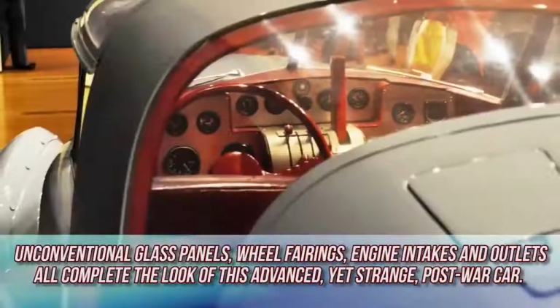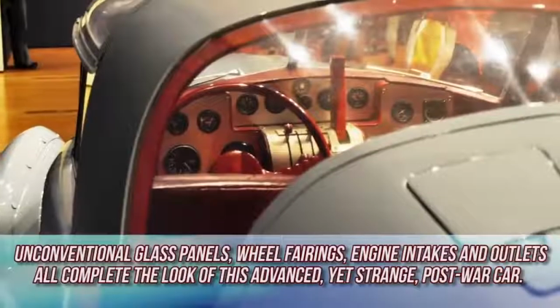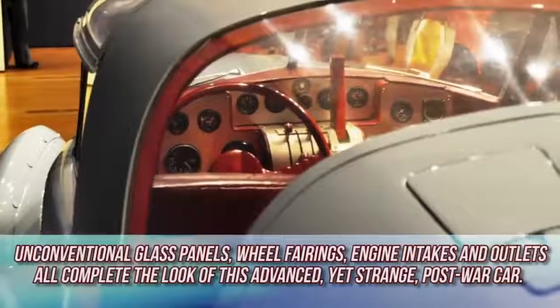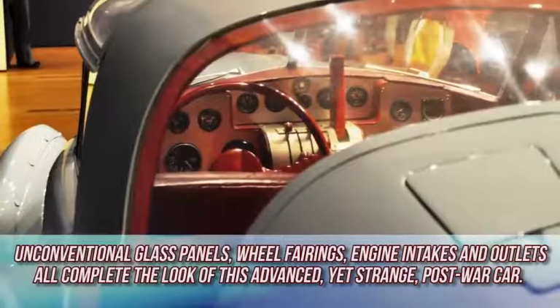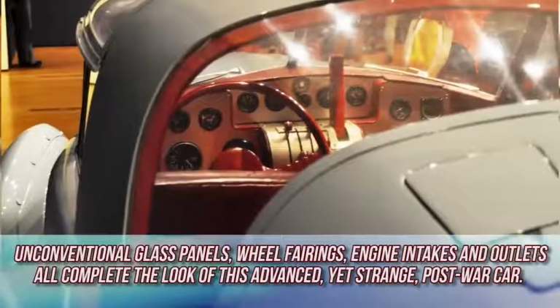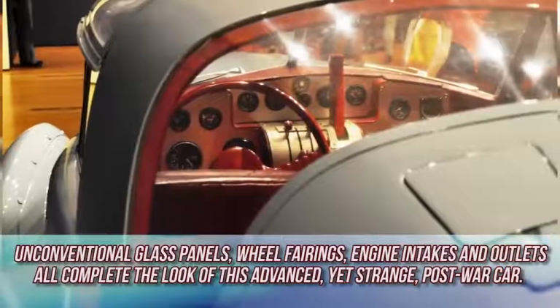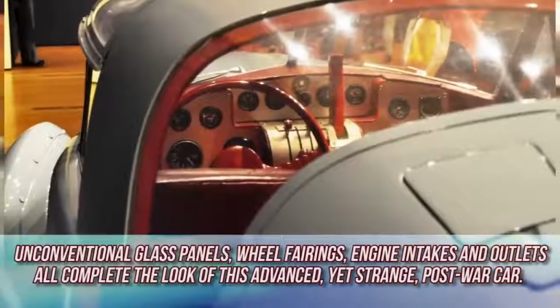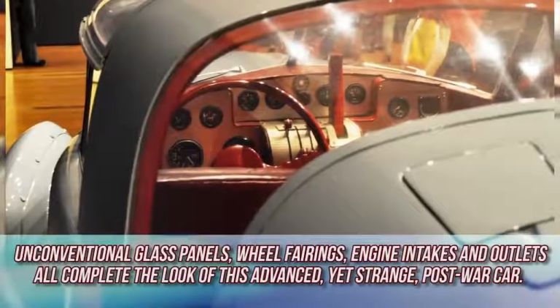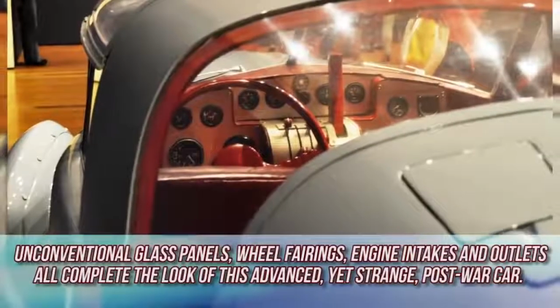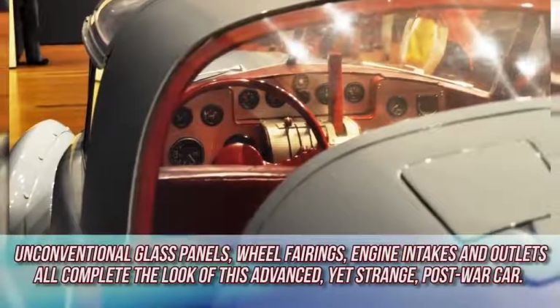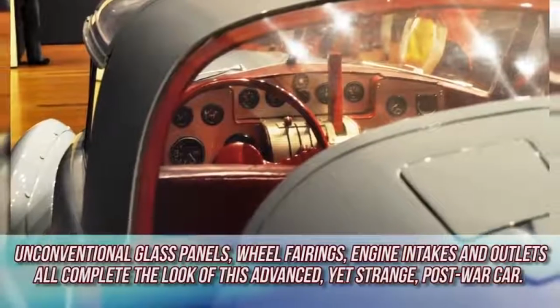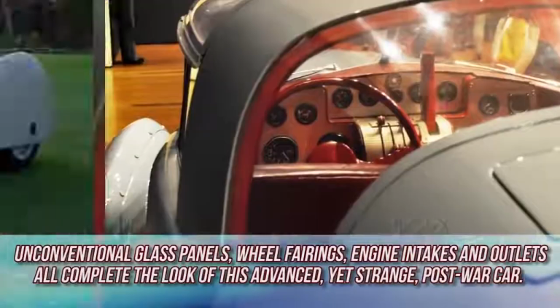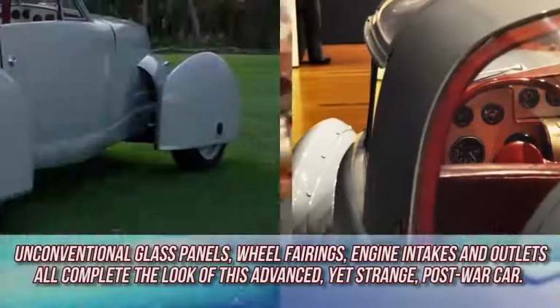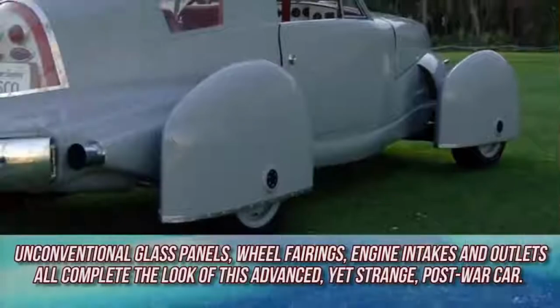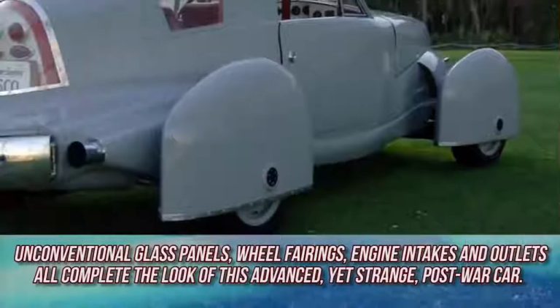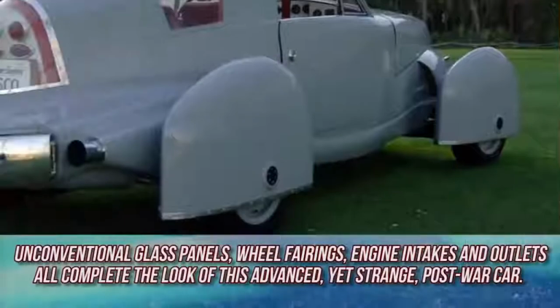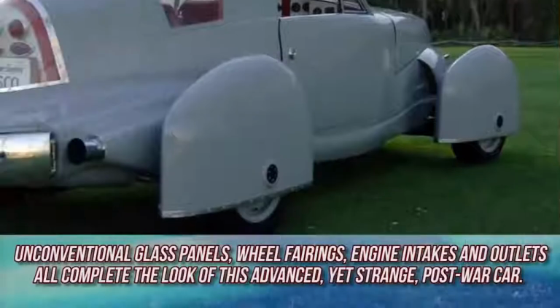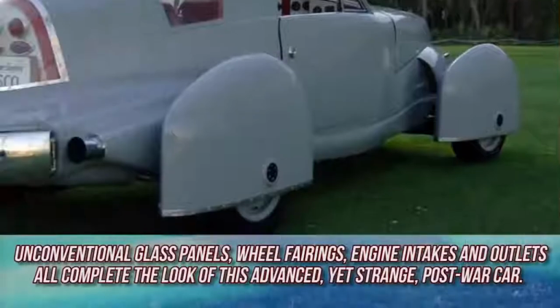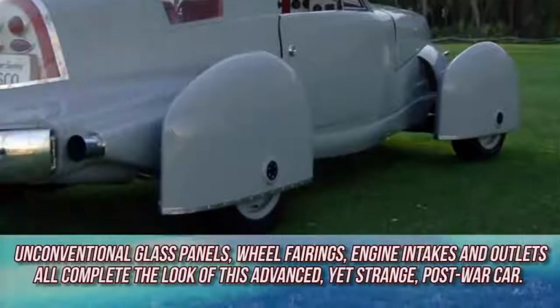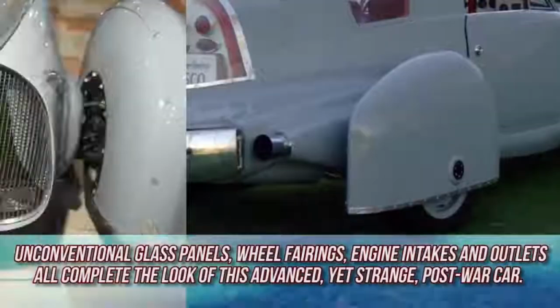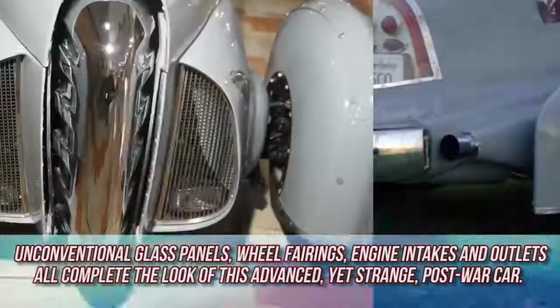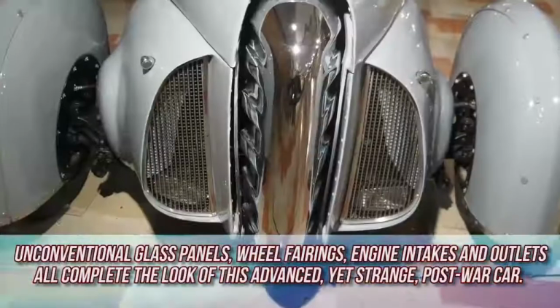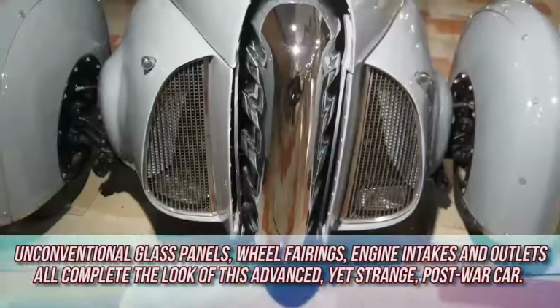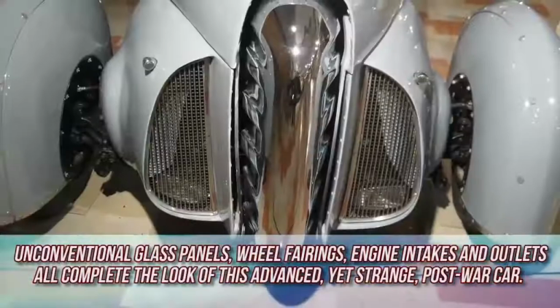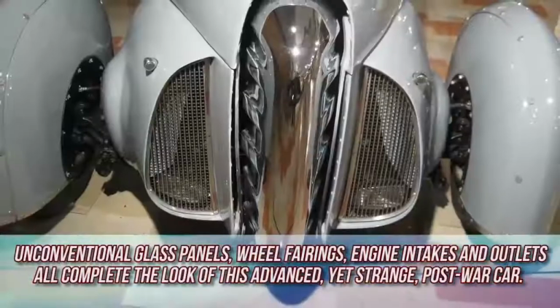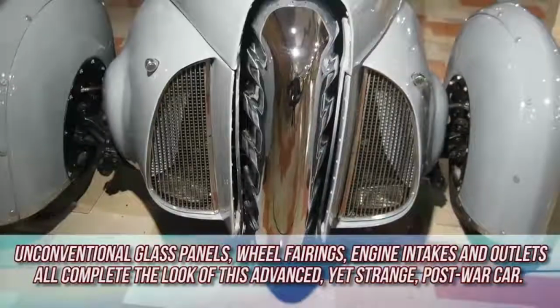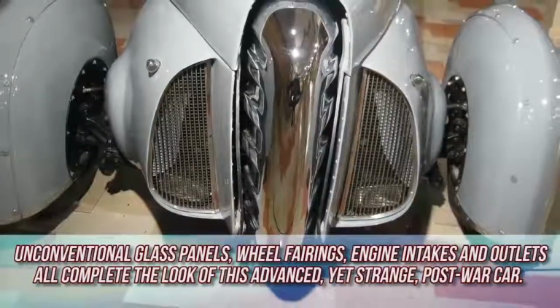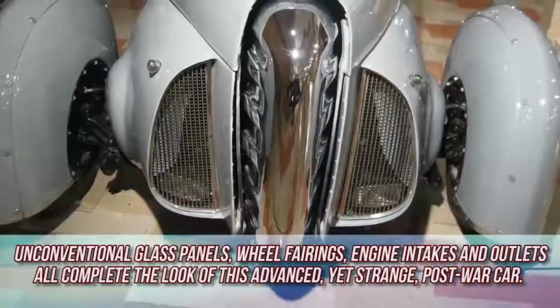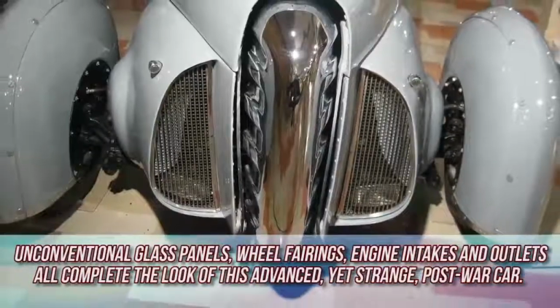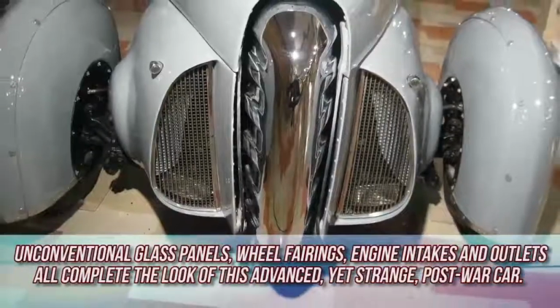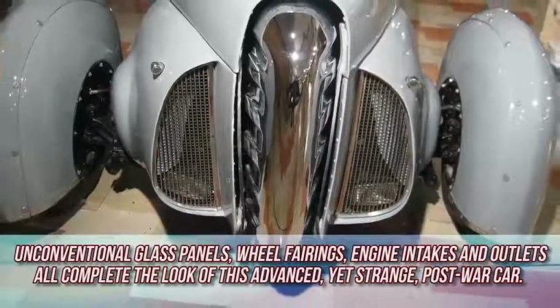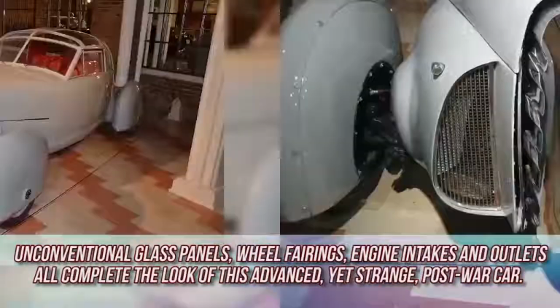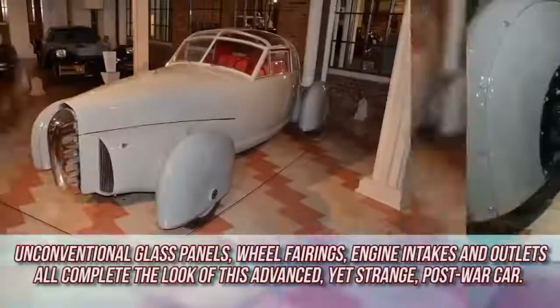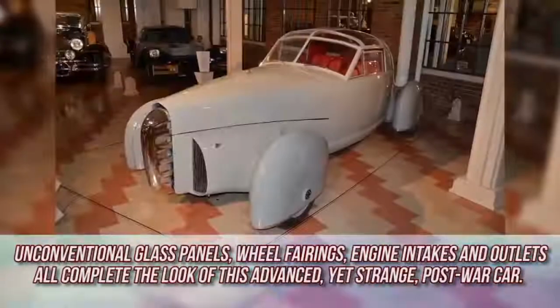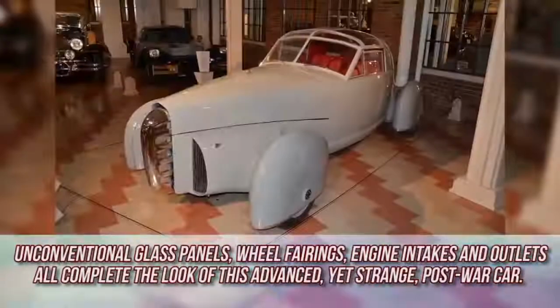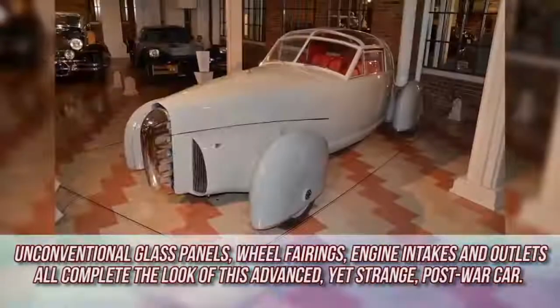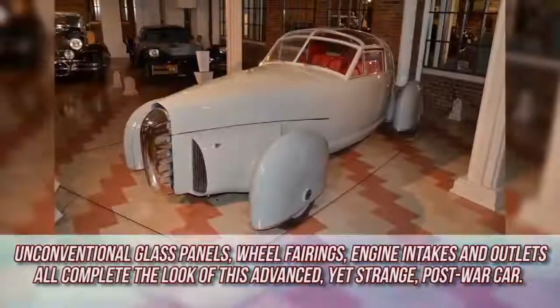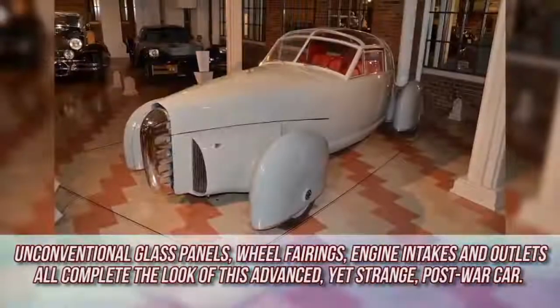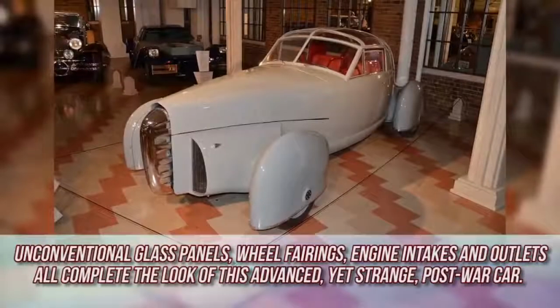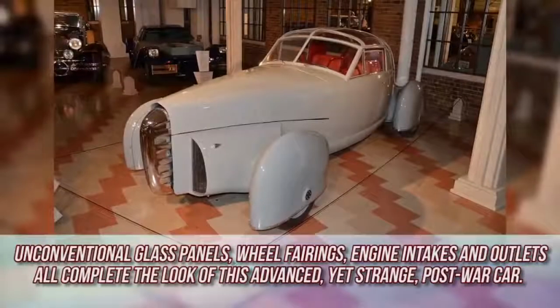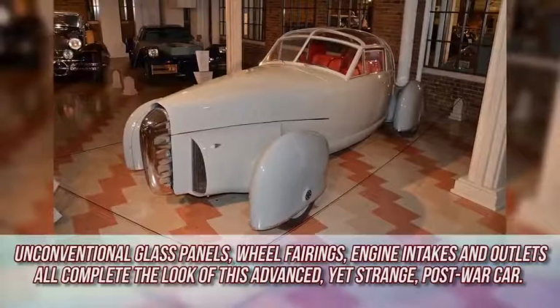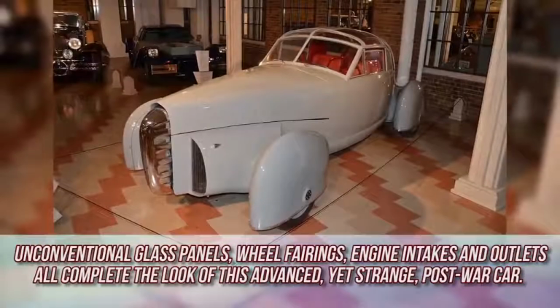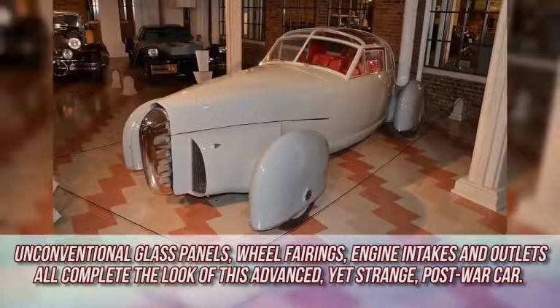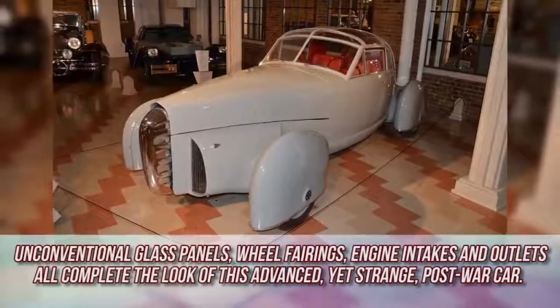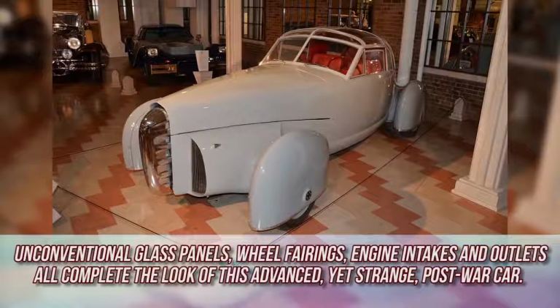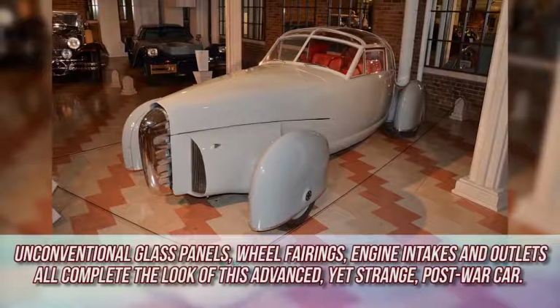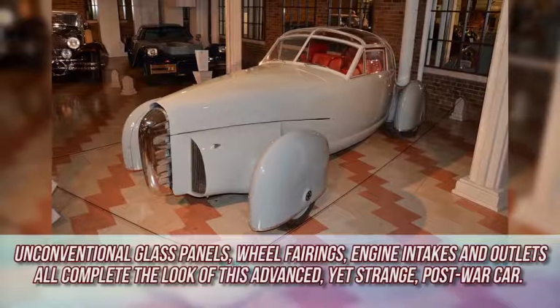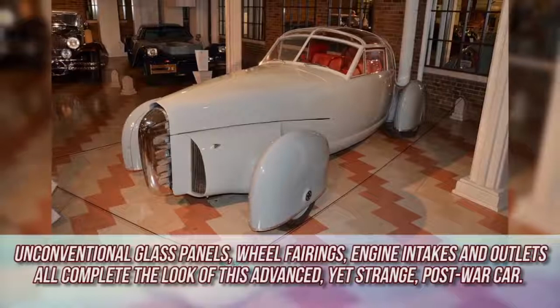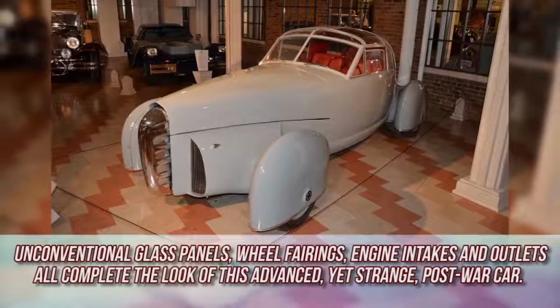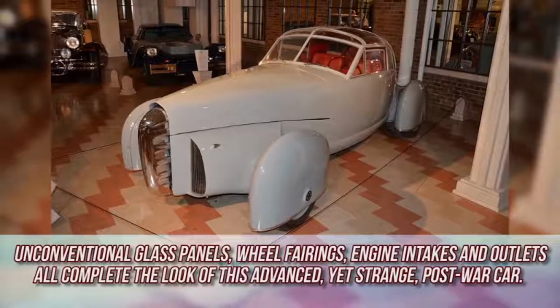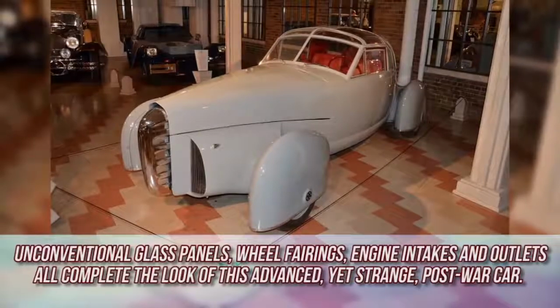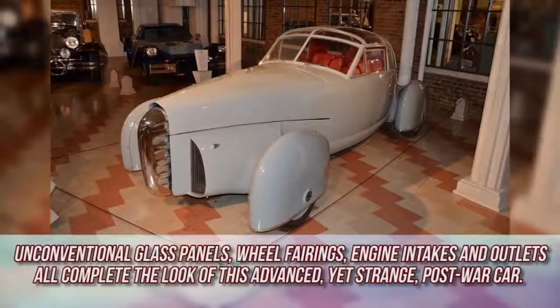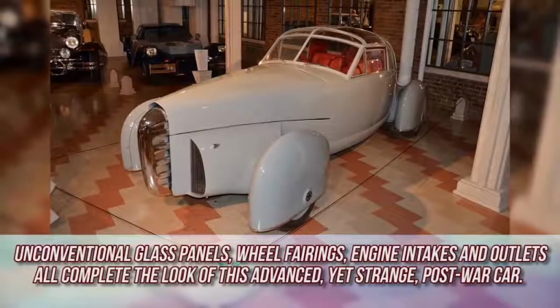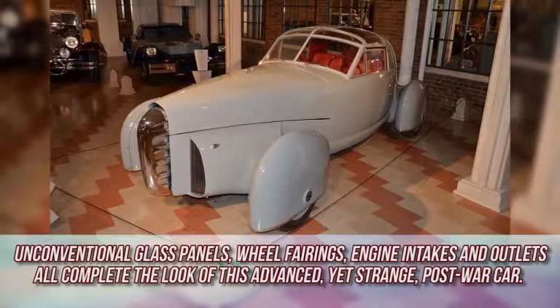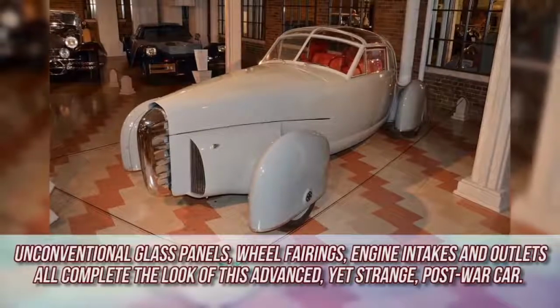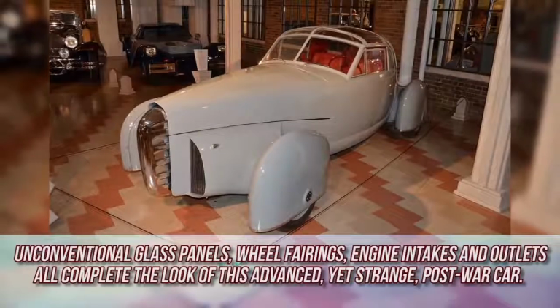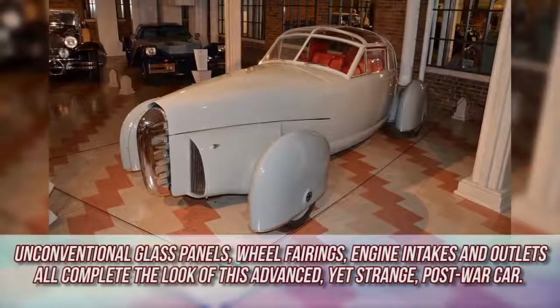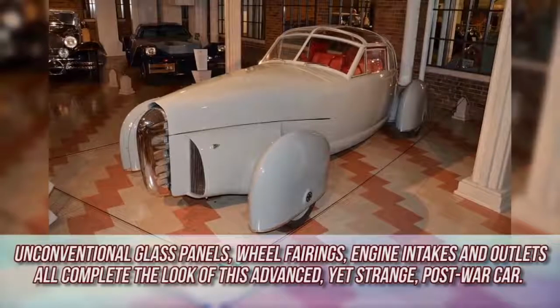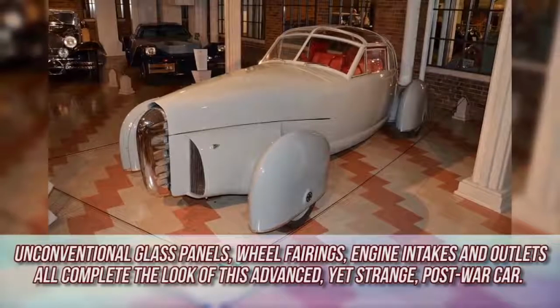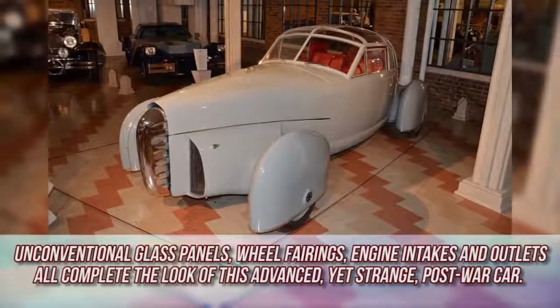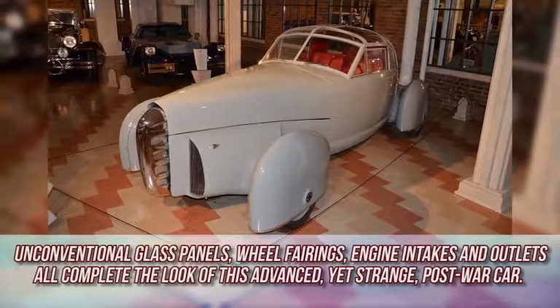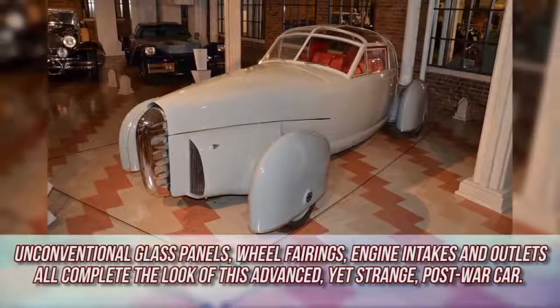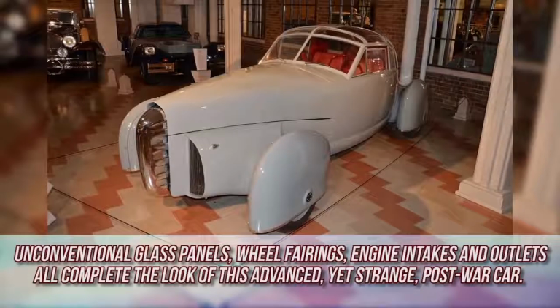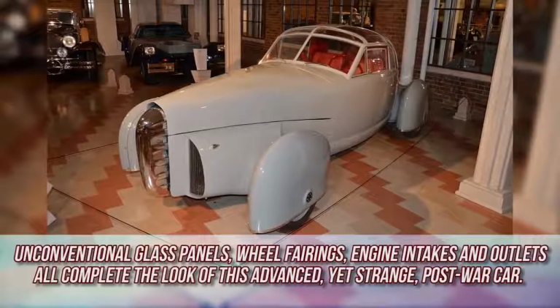Unconventional glass panels, wheel fairings, engine intakes, and outlets all complete the look of this advanced yet strange post-war car.